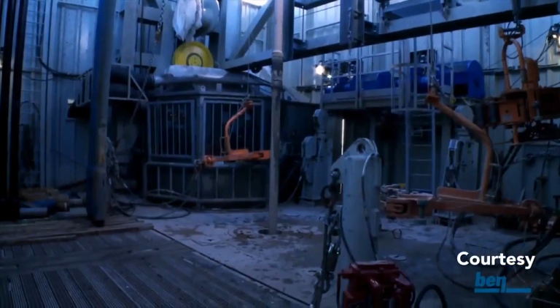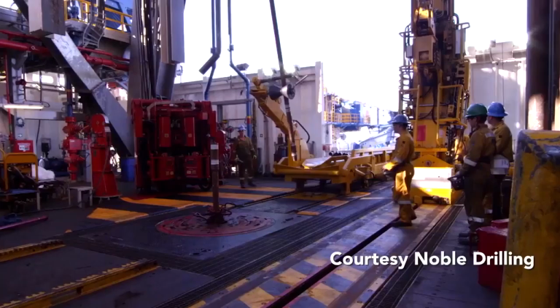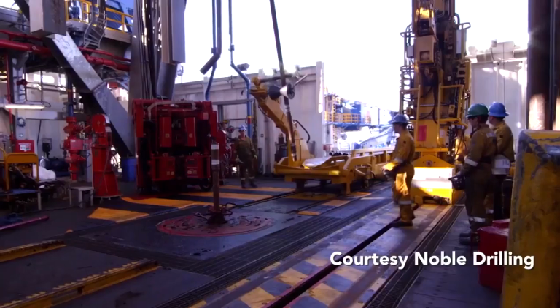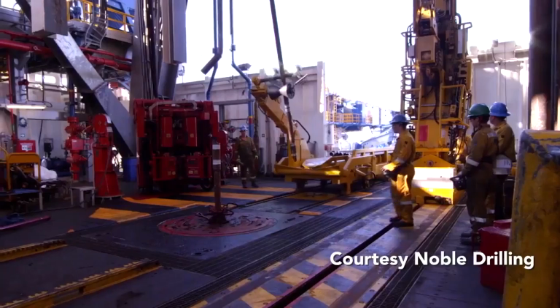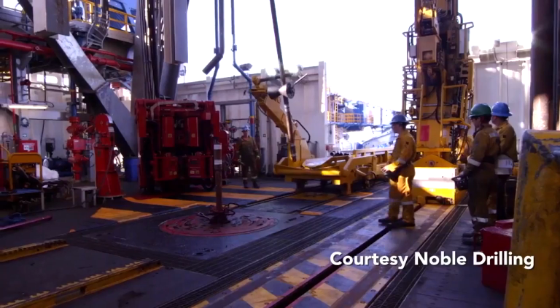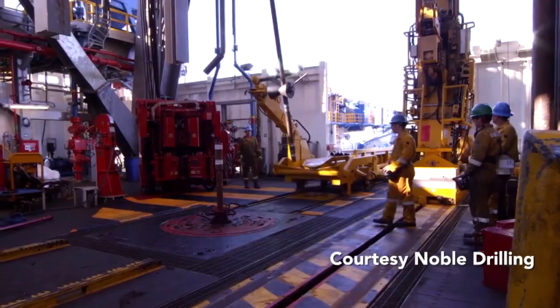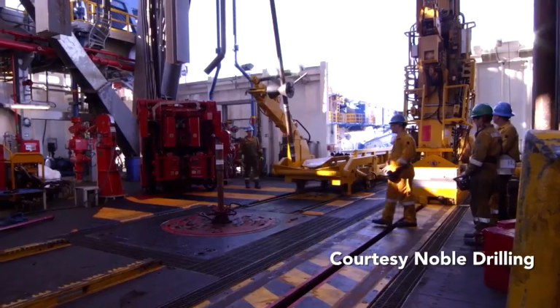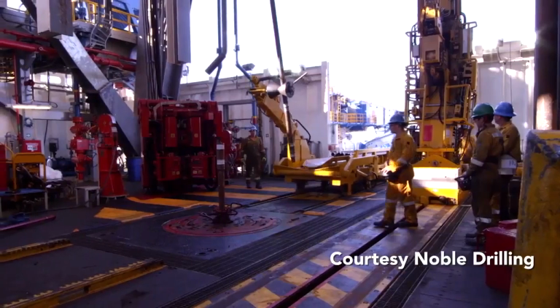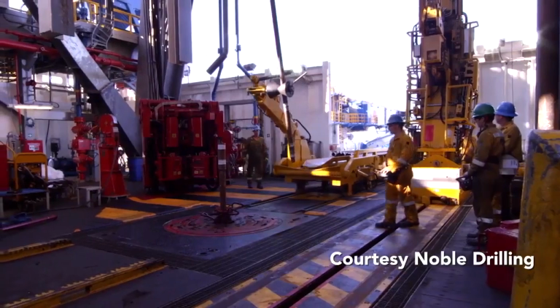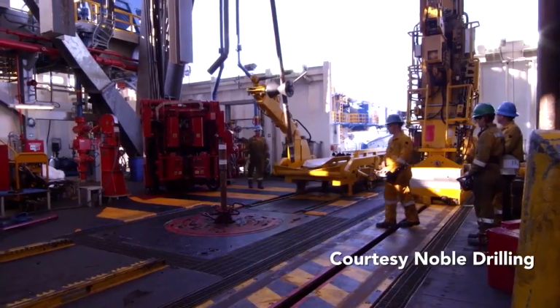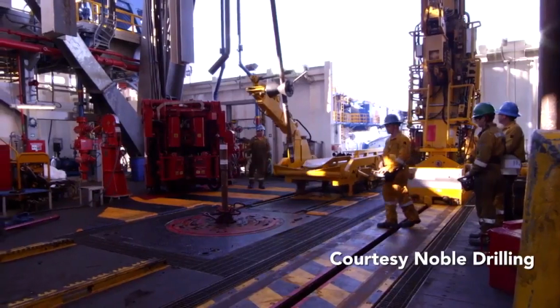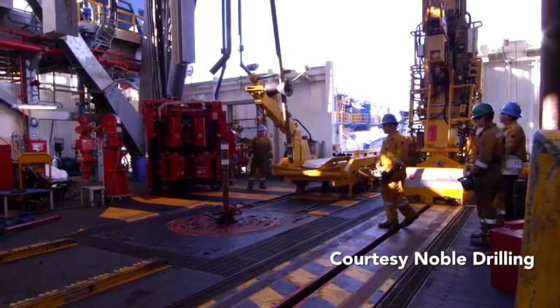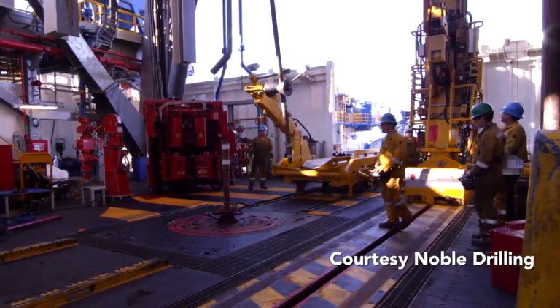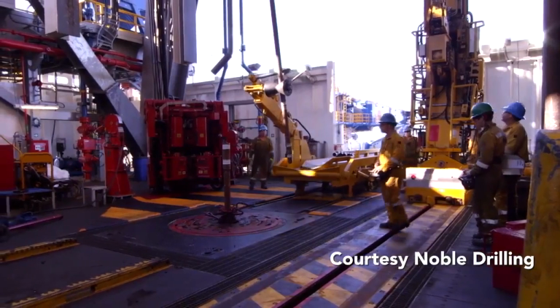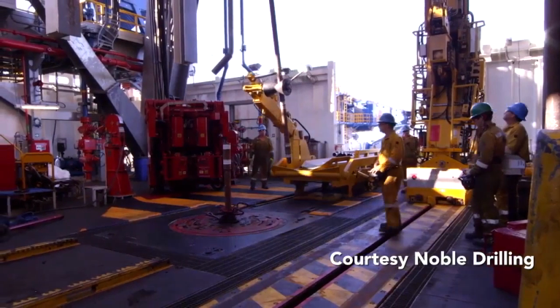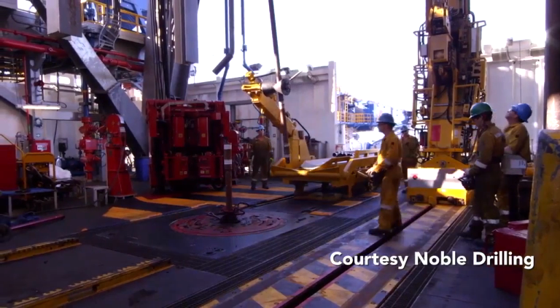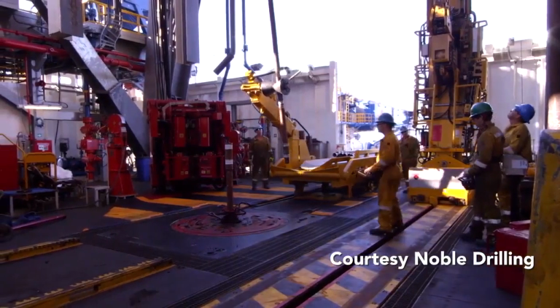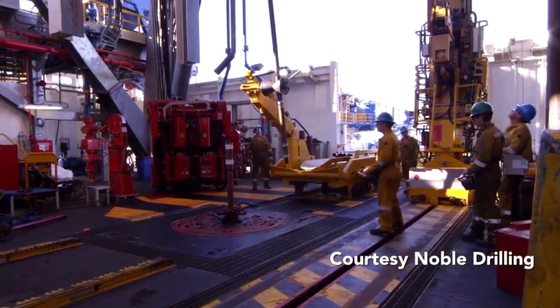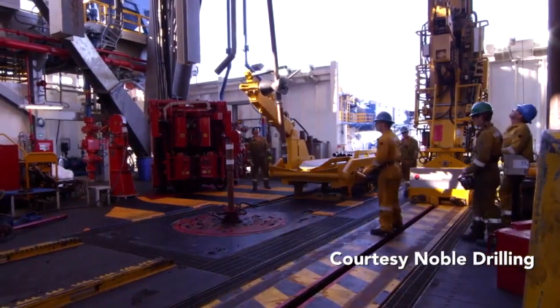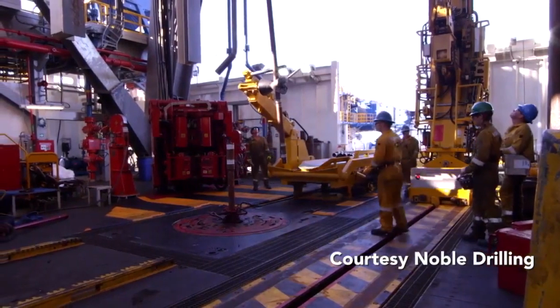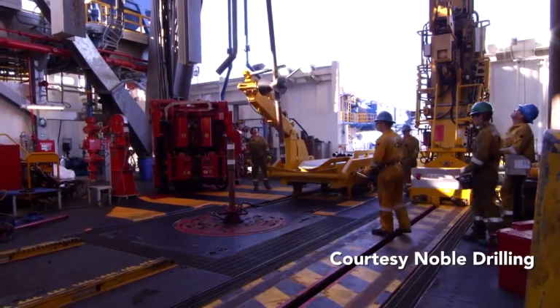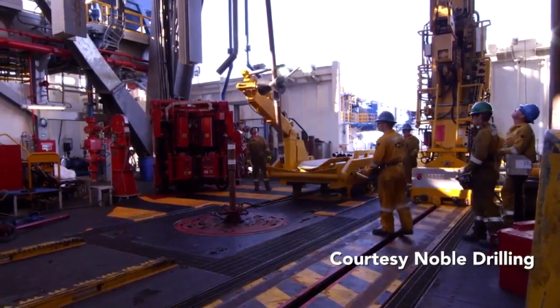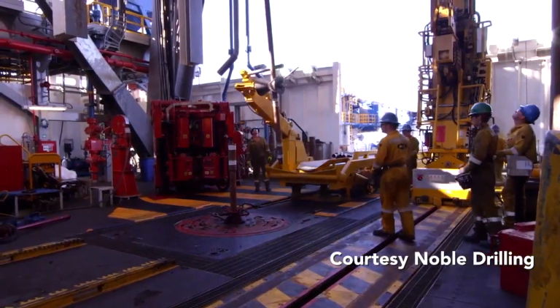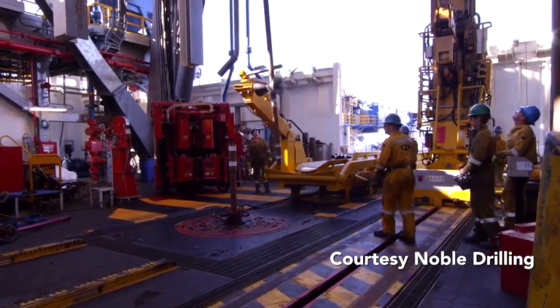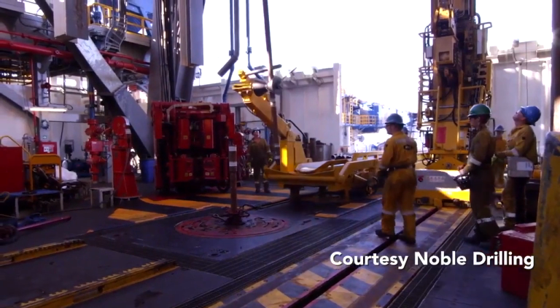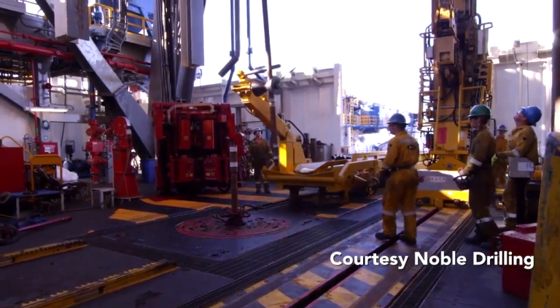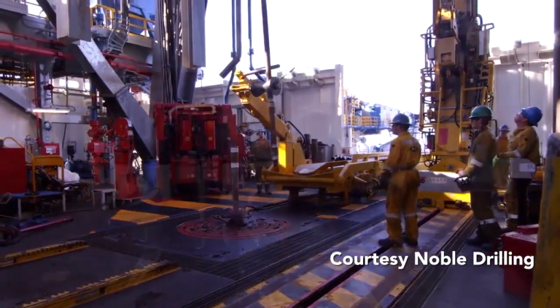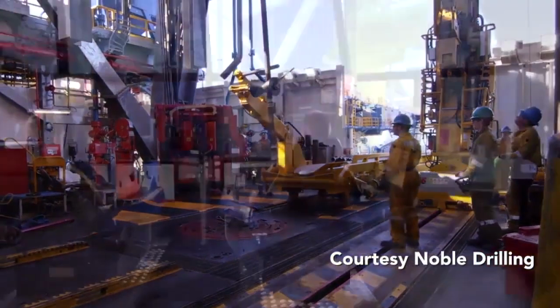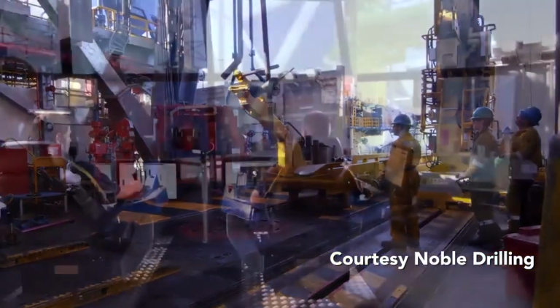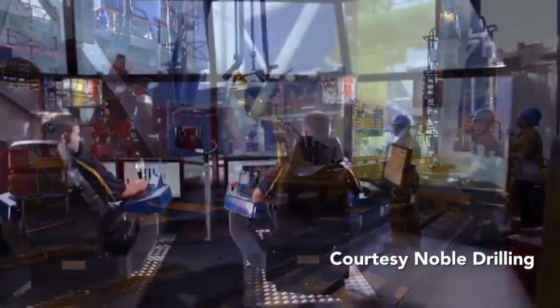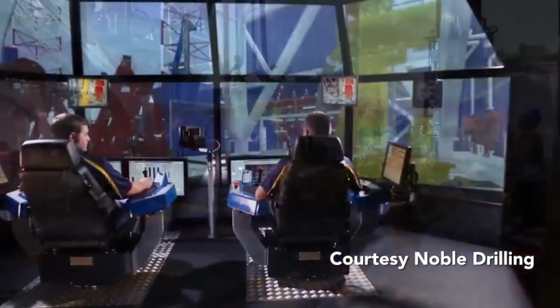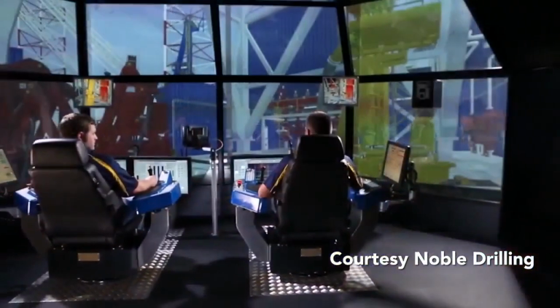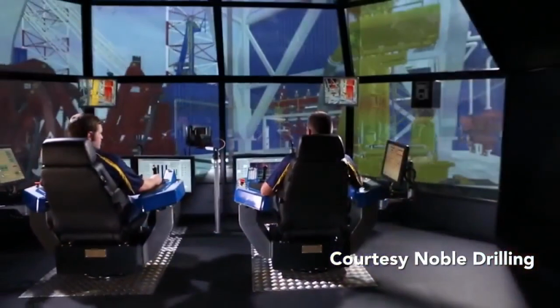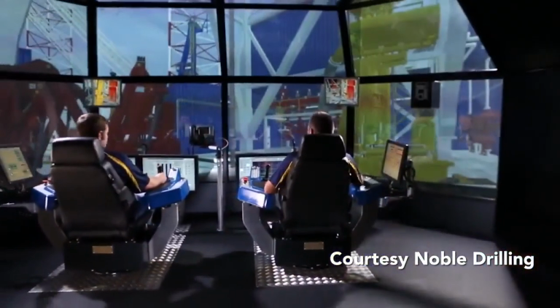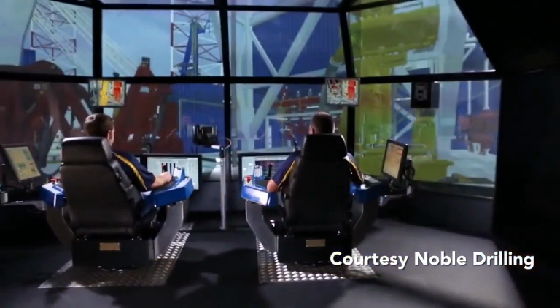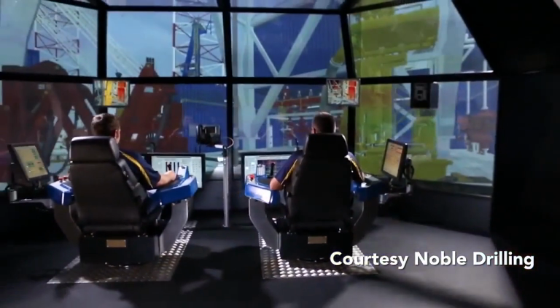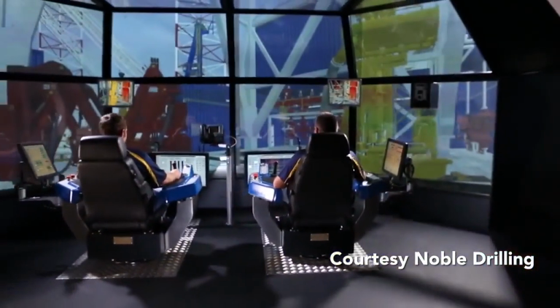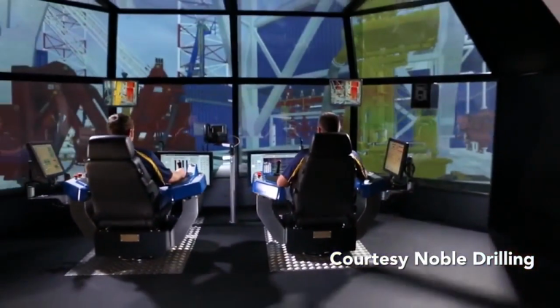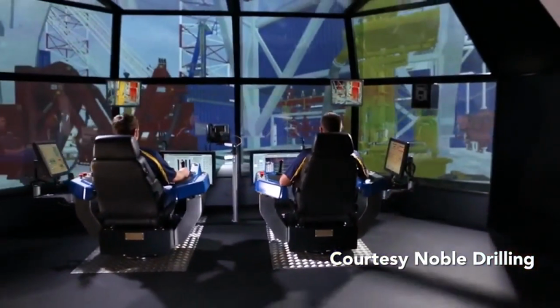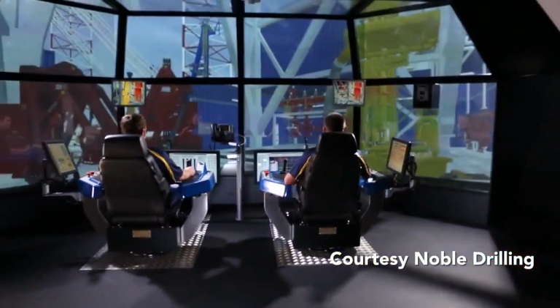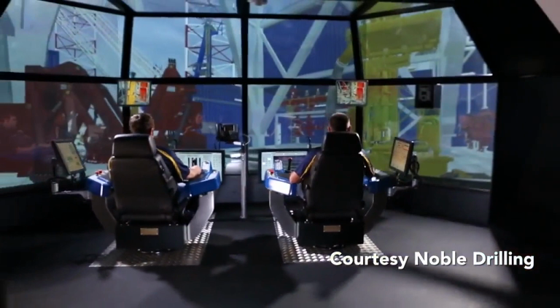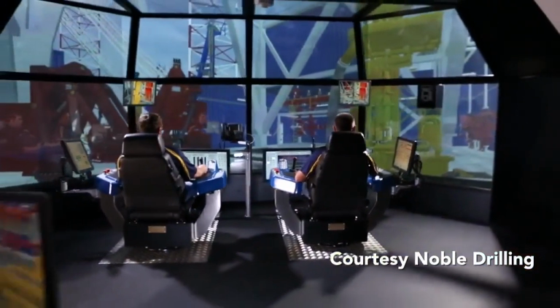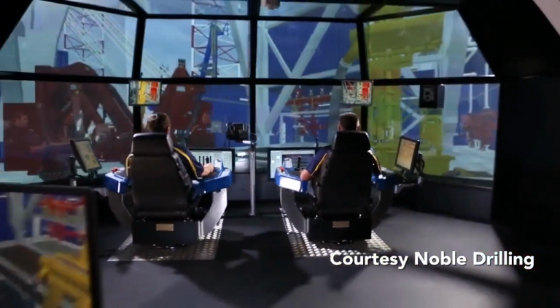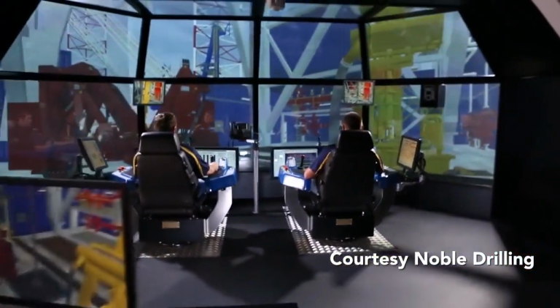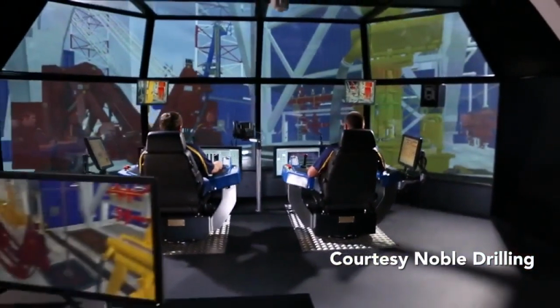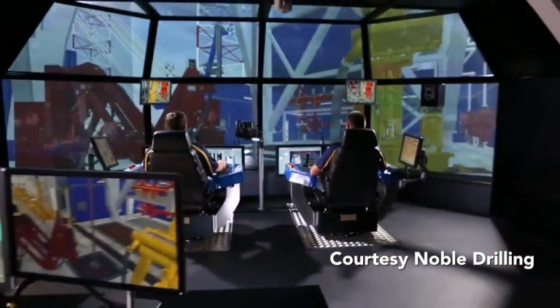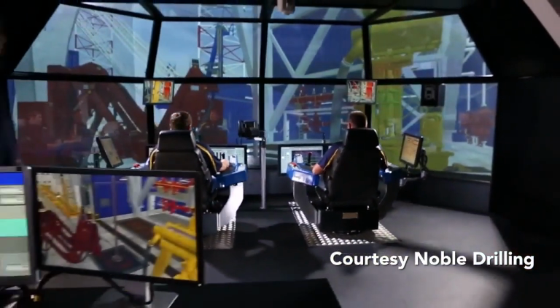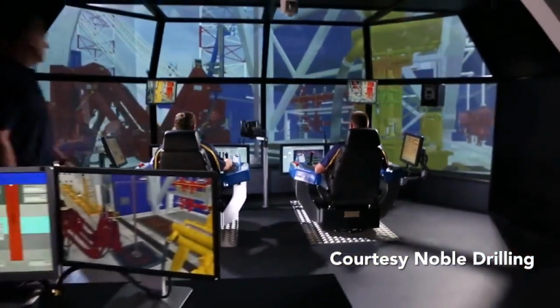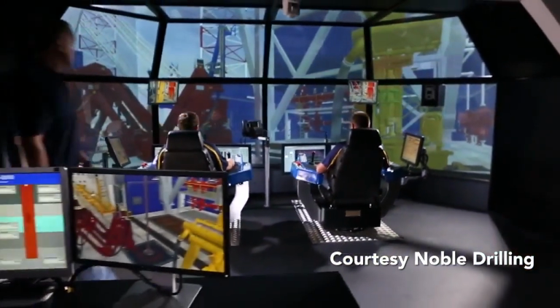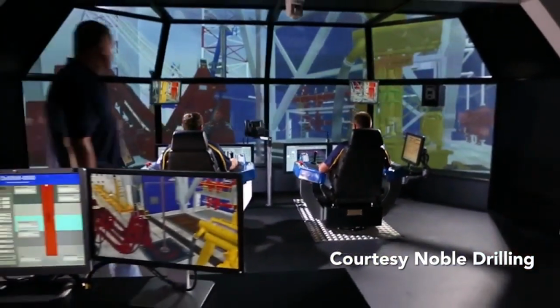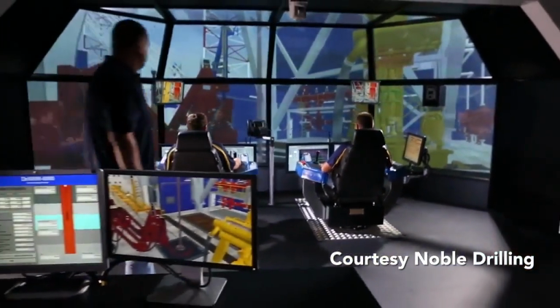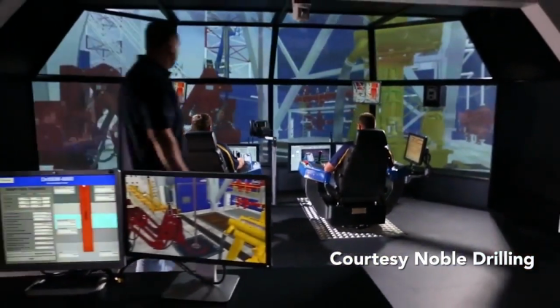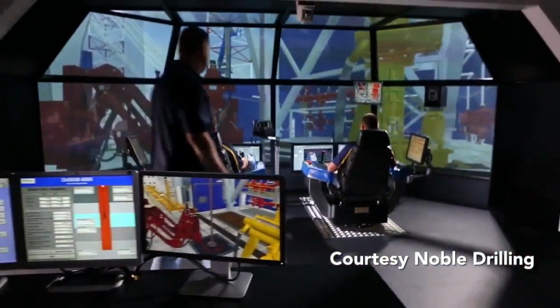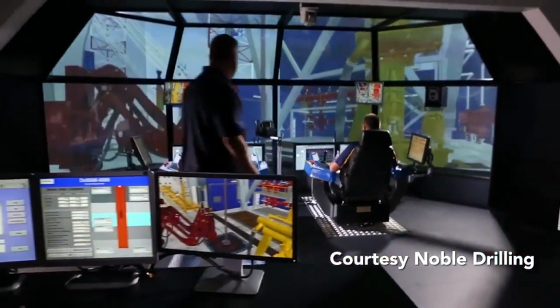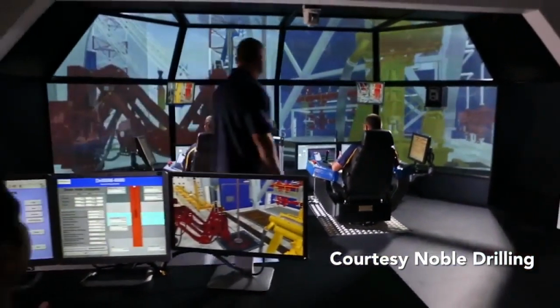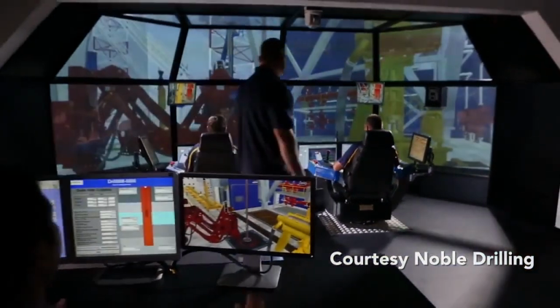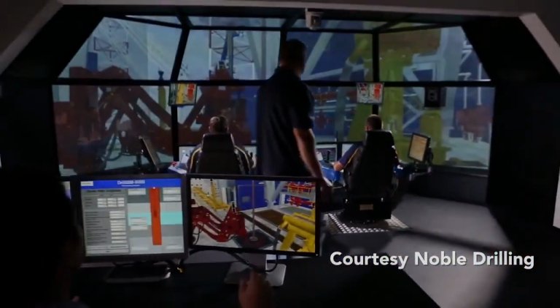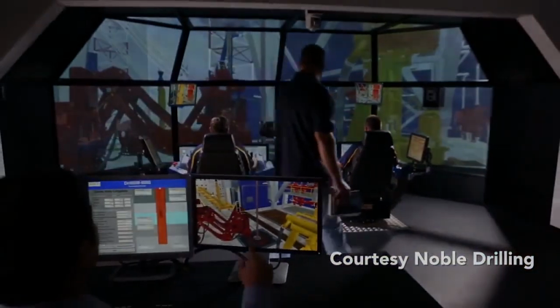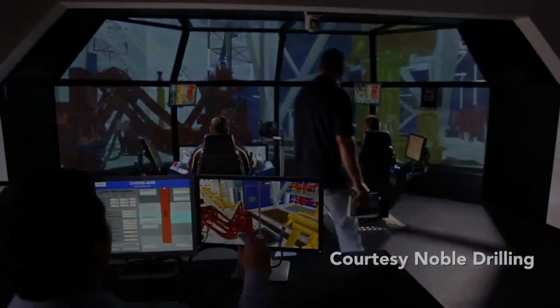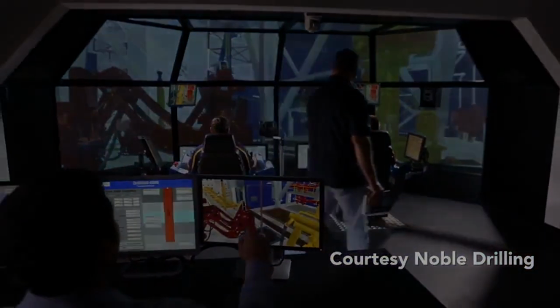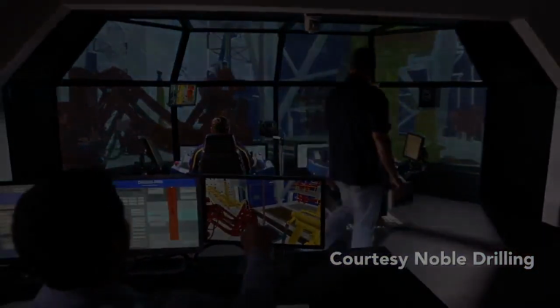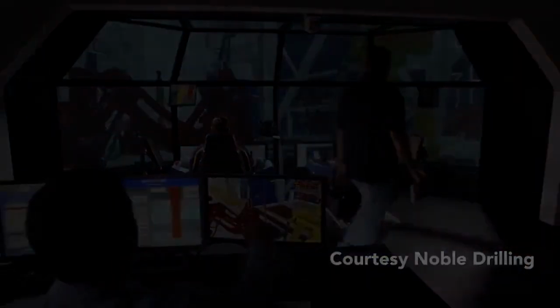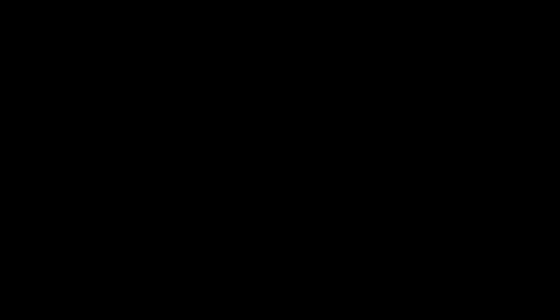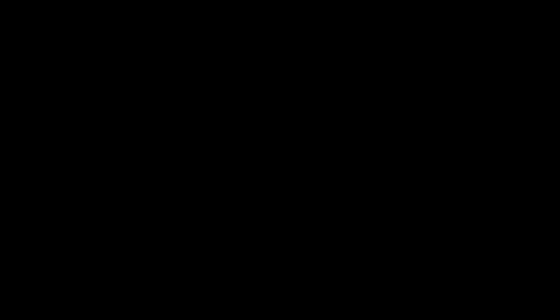Now that you've been introduced to the pipe handling and rotating systems, please meet the rest of the rig through the links on the Meet the Rig page.